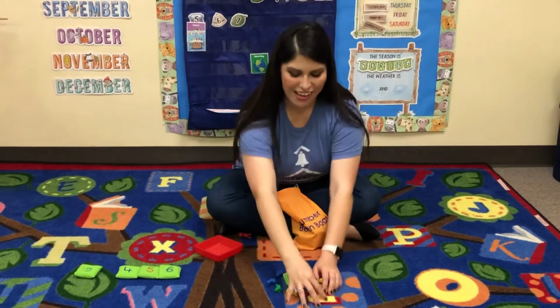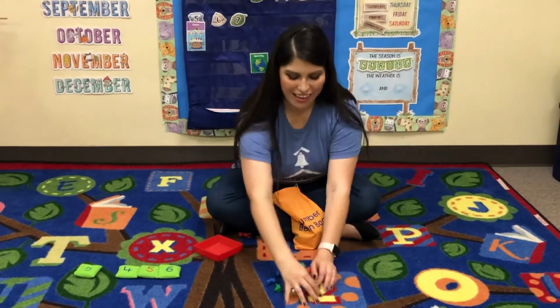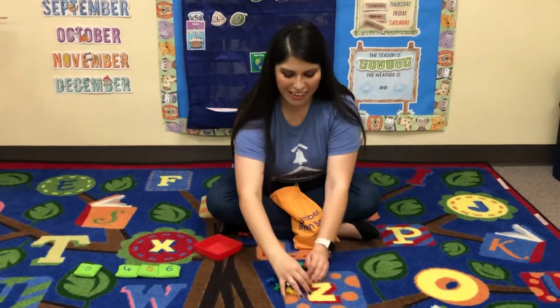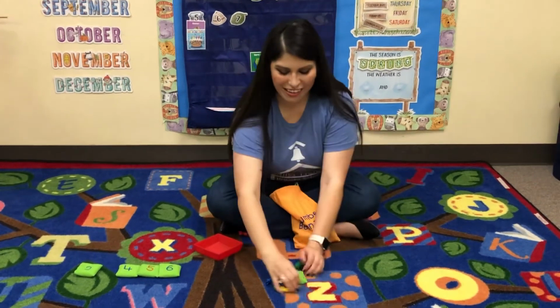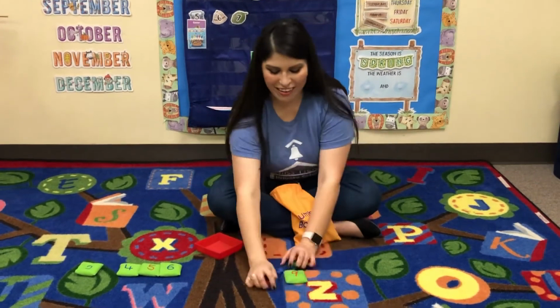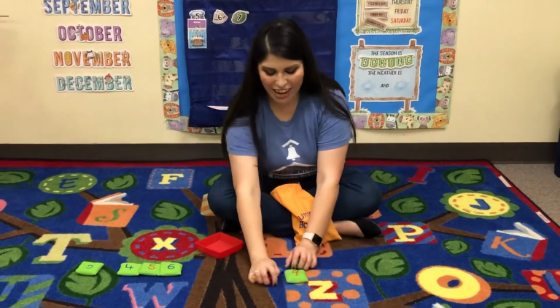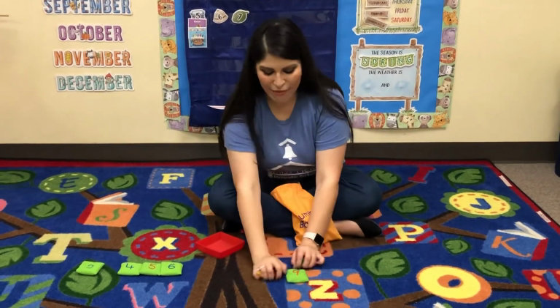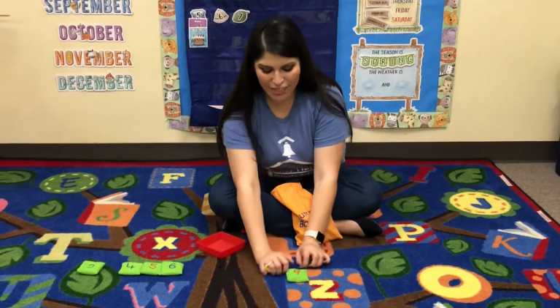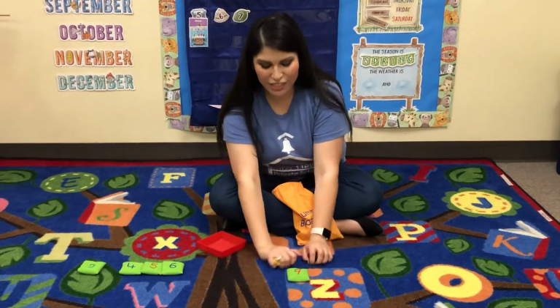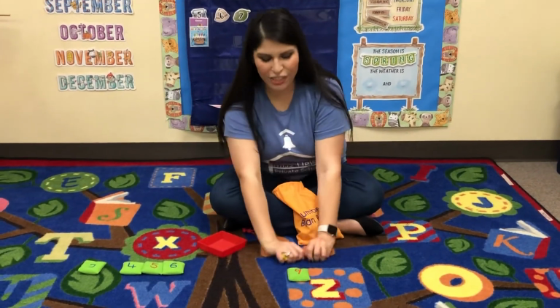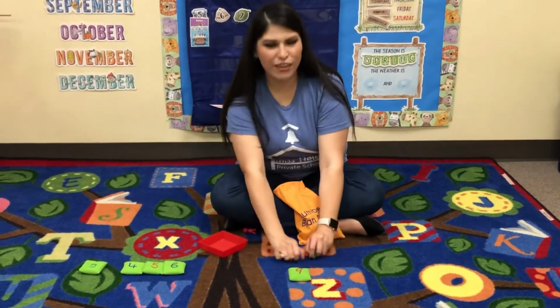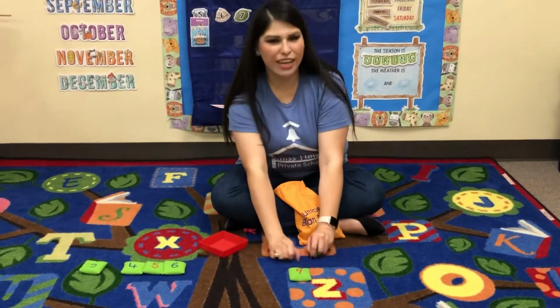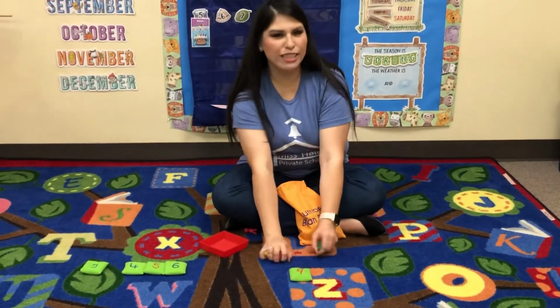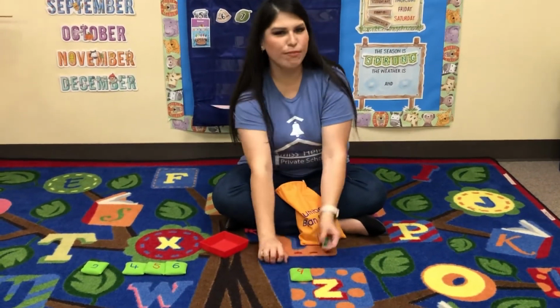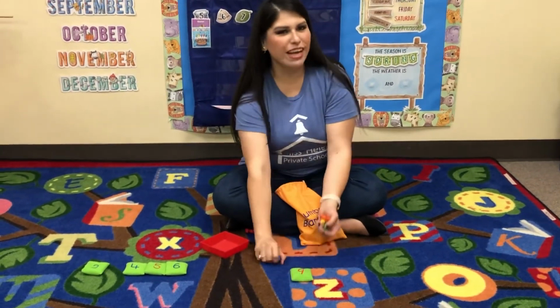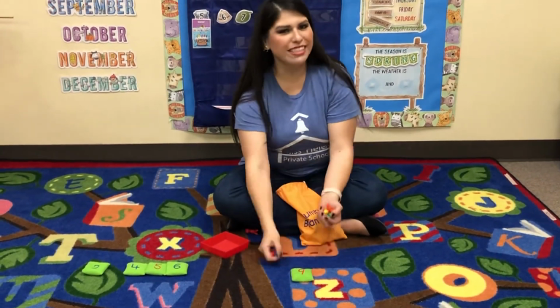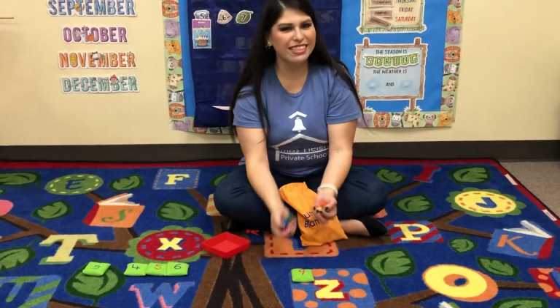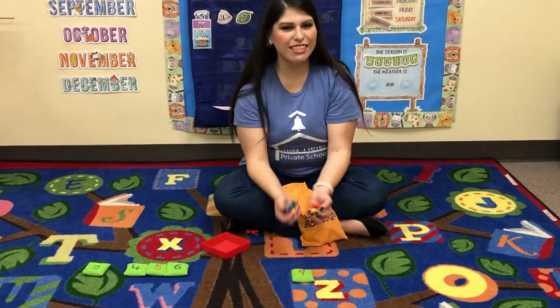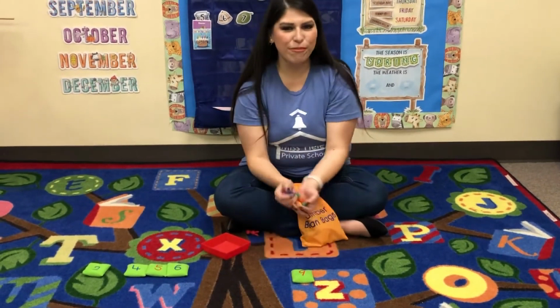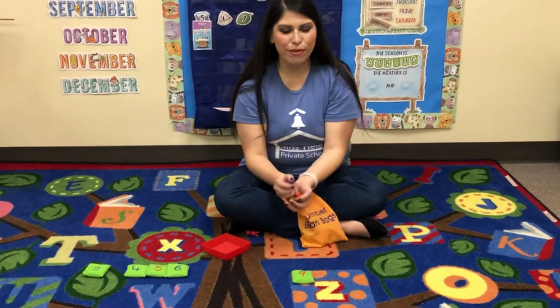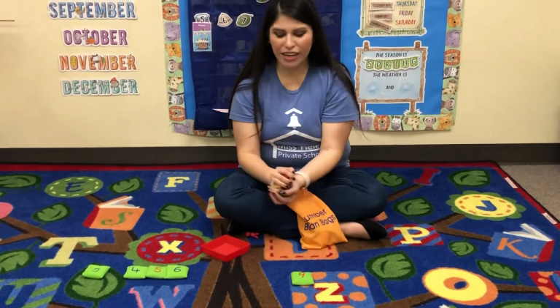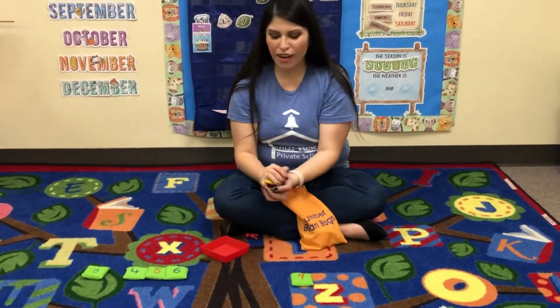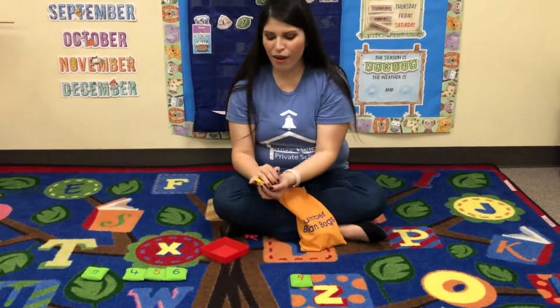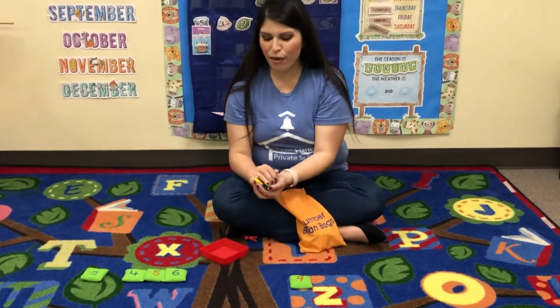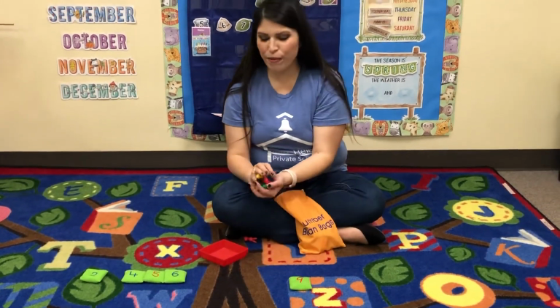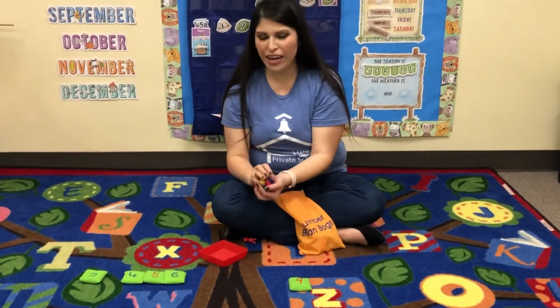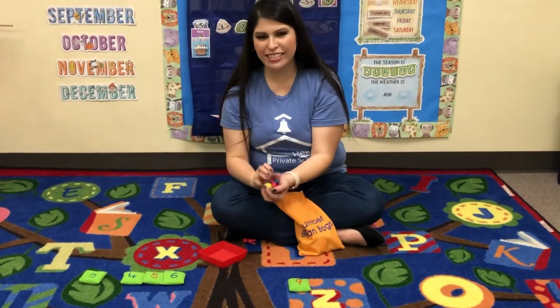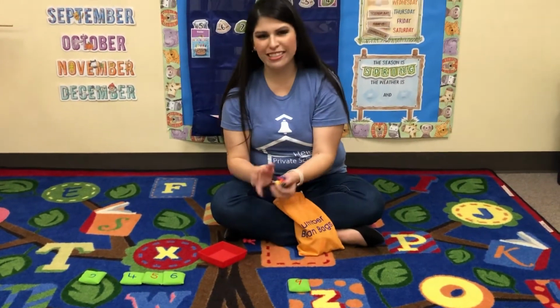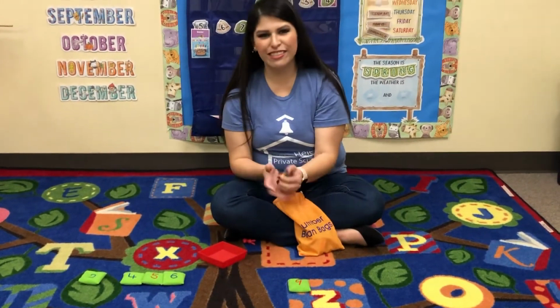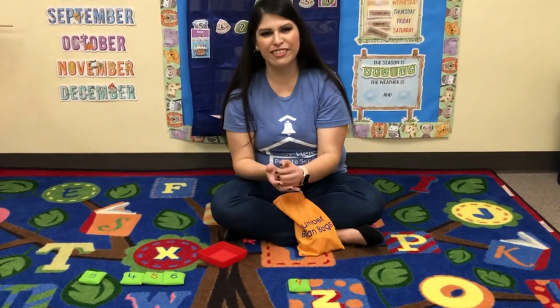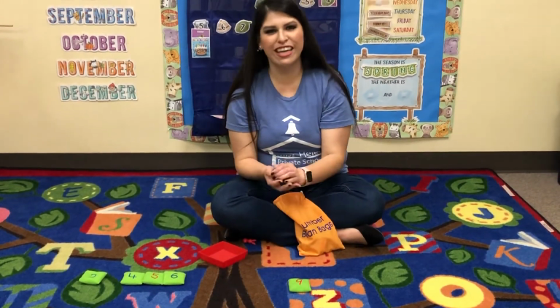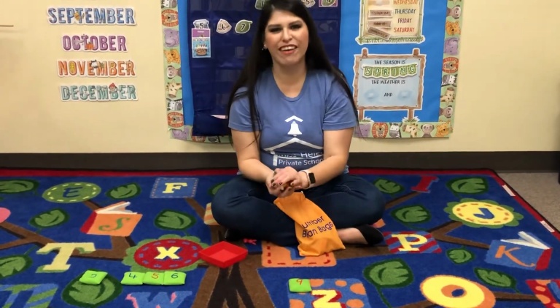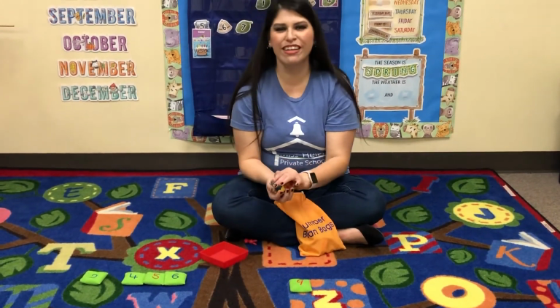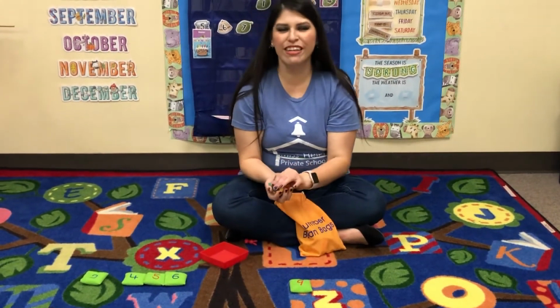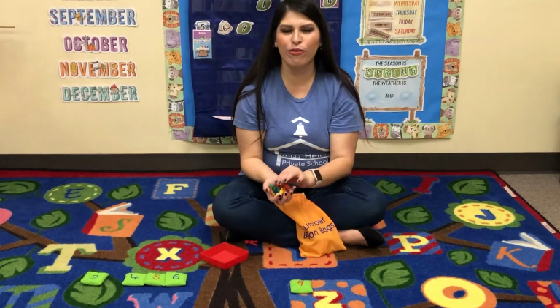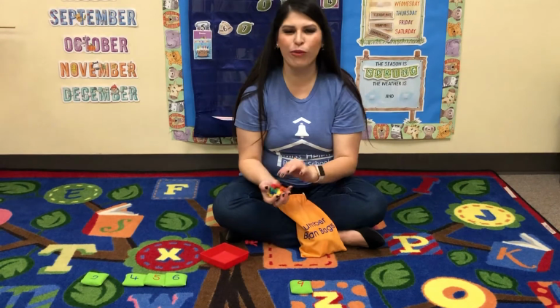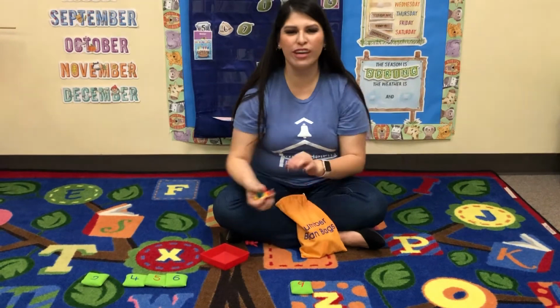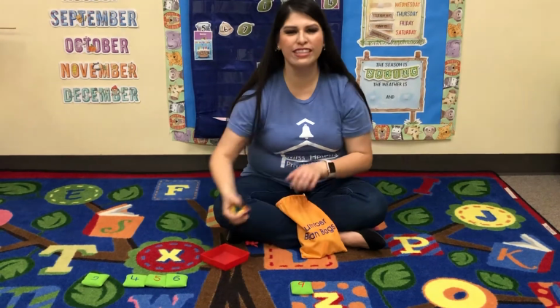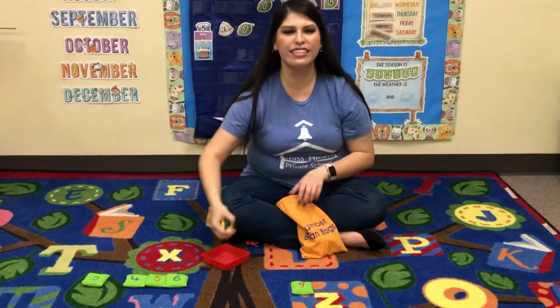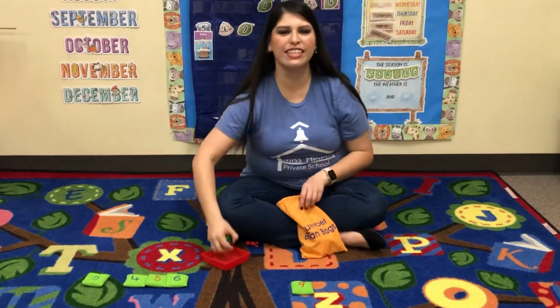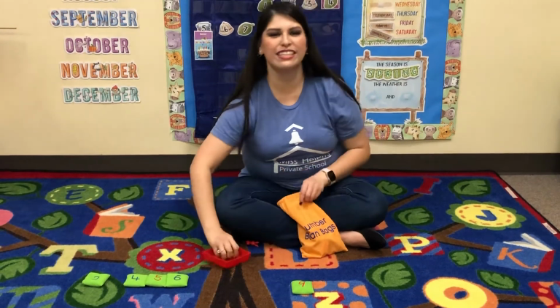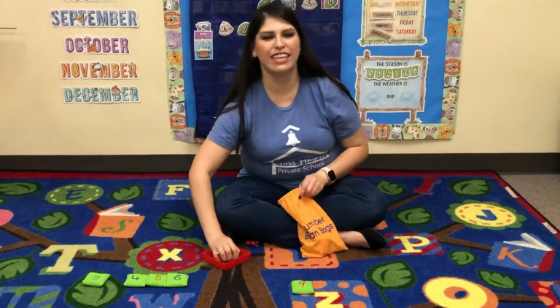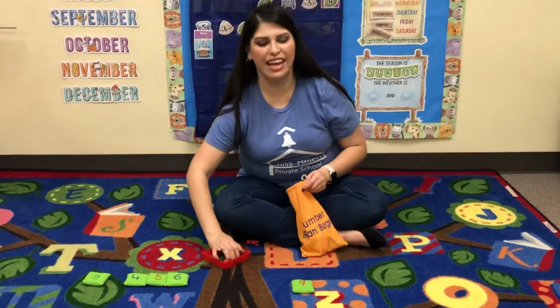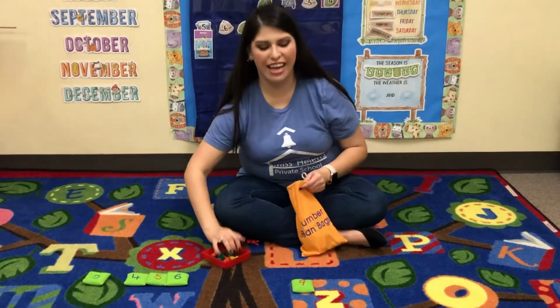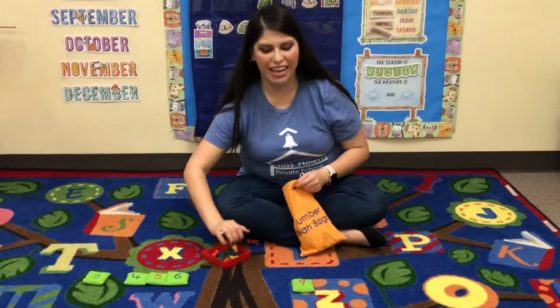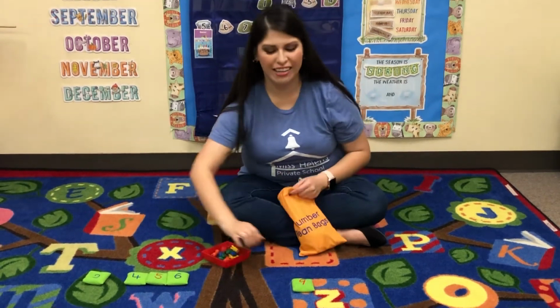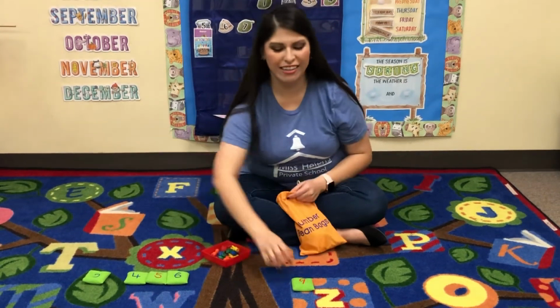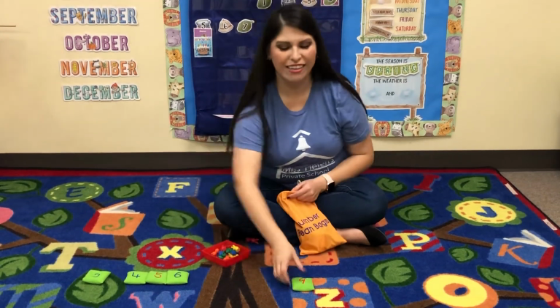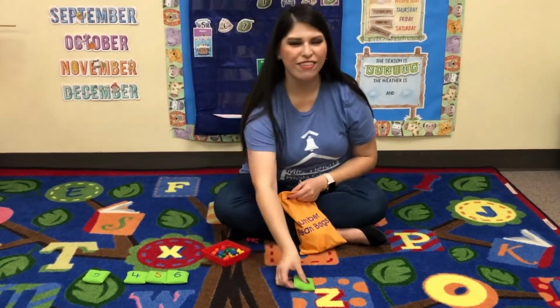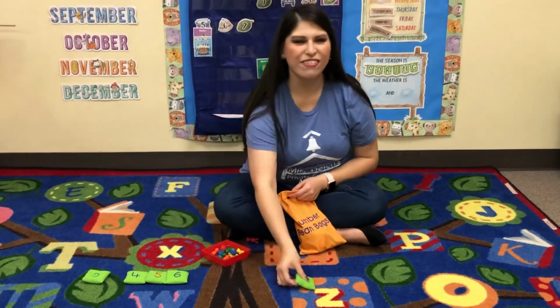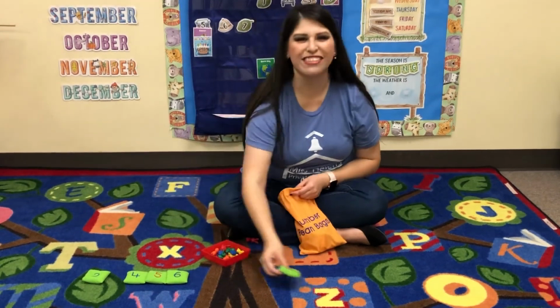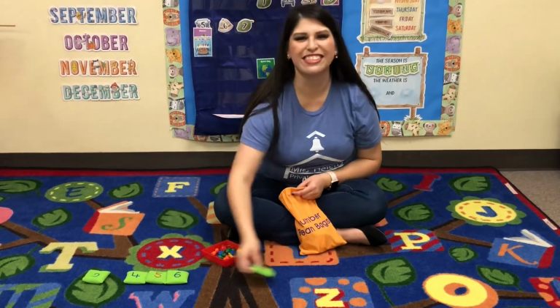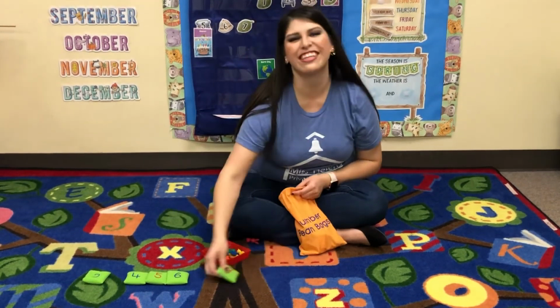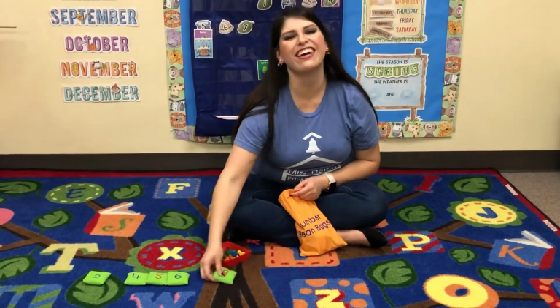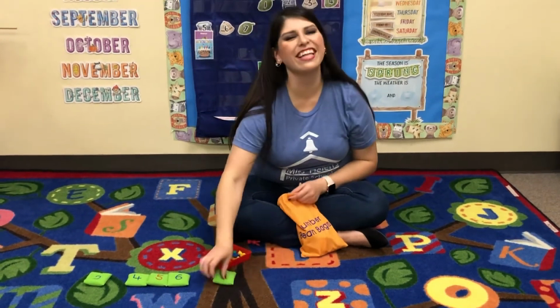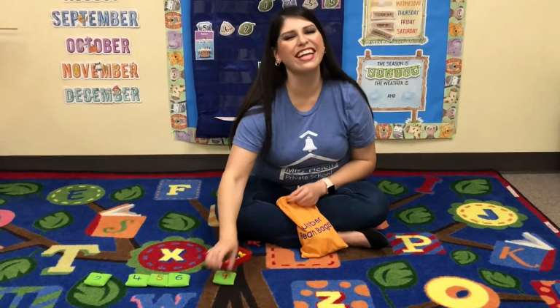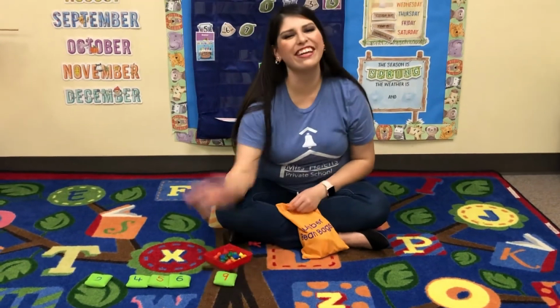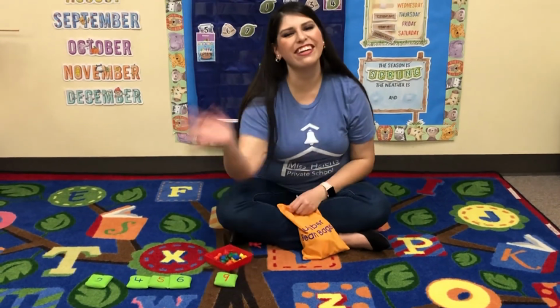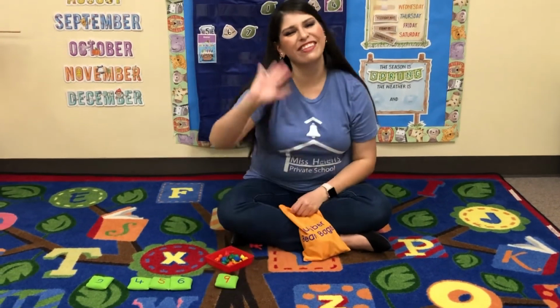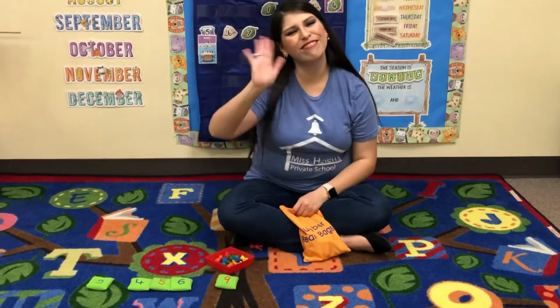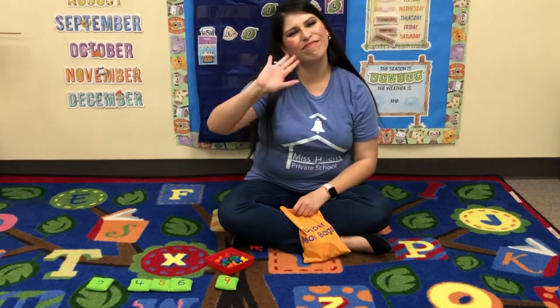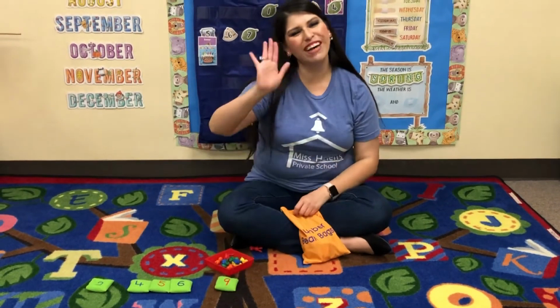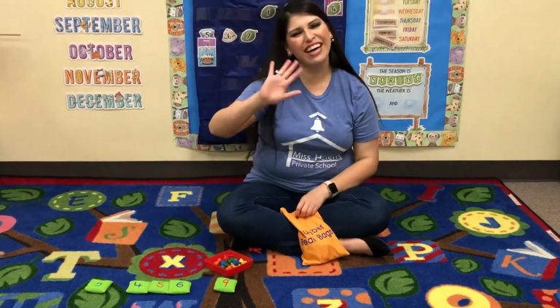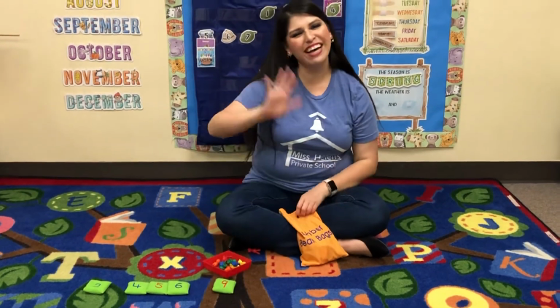All right! Make sure you guys practice some more at home. Practice counting one to ten. We'll see y'all later. Bye bye!